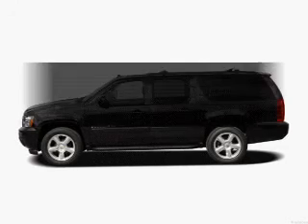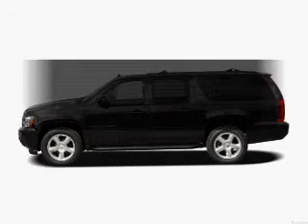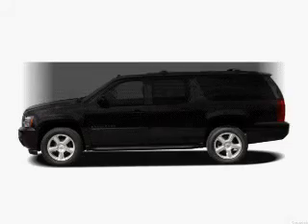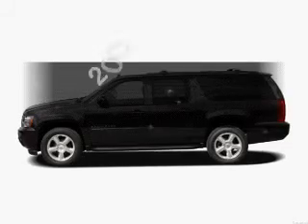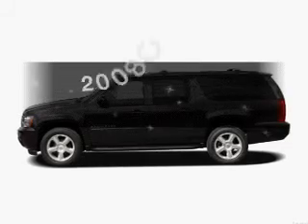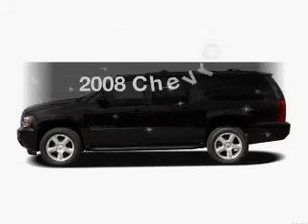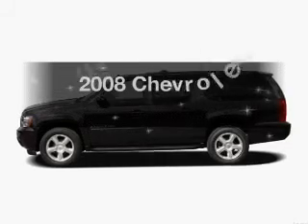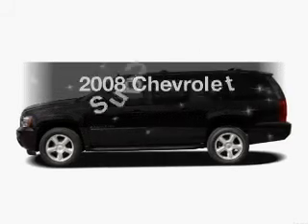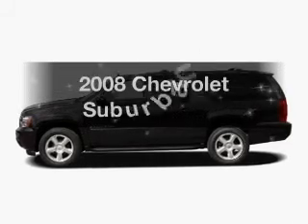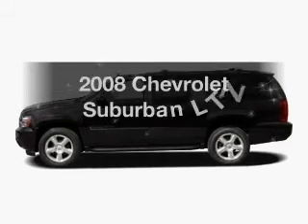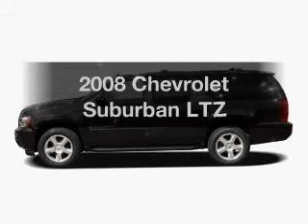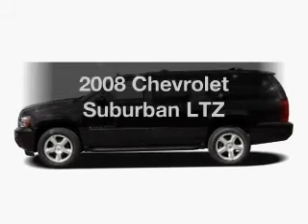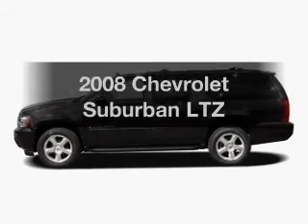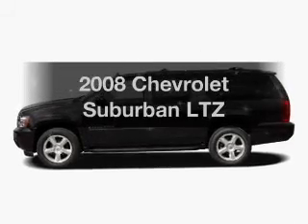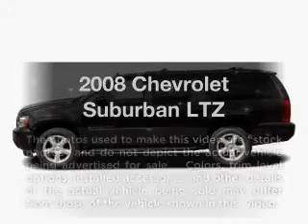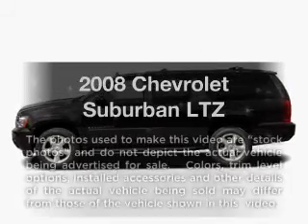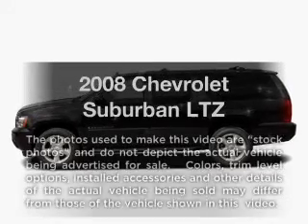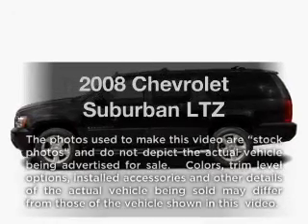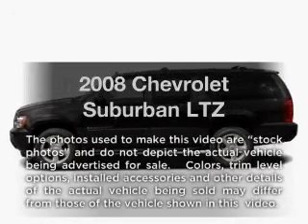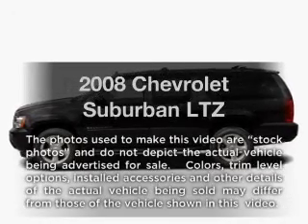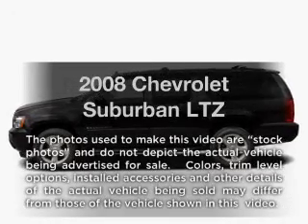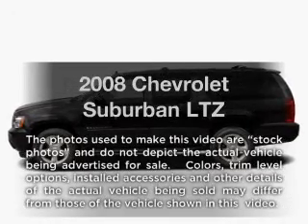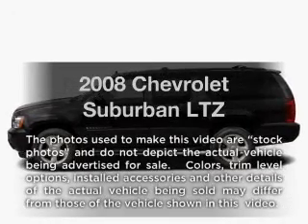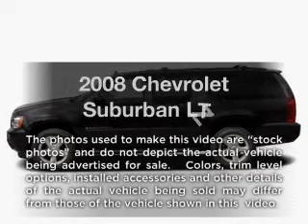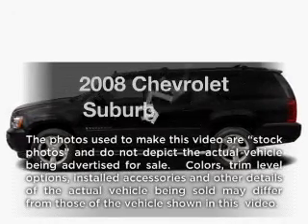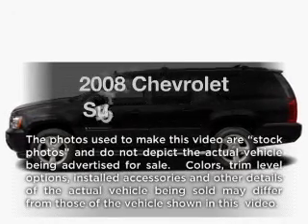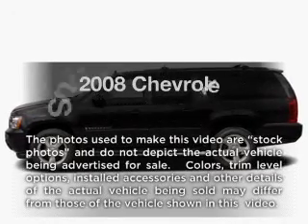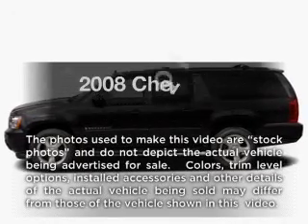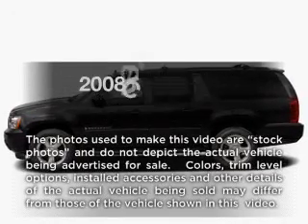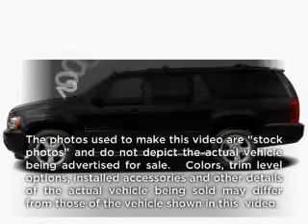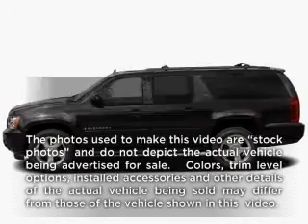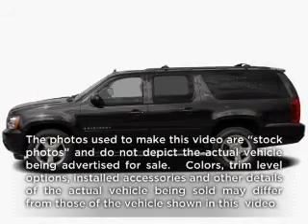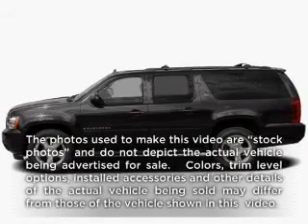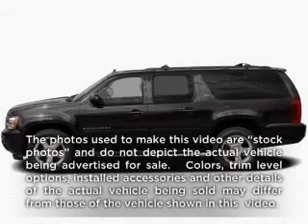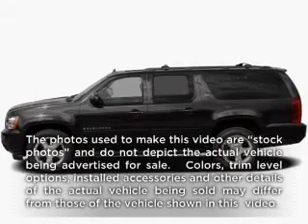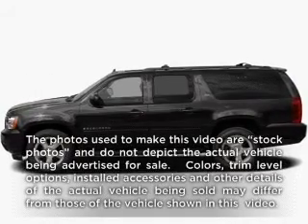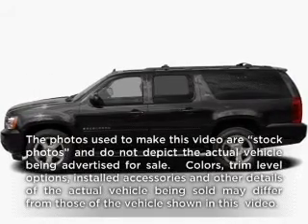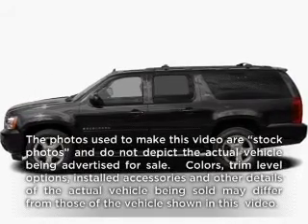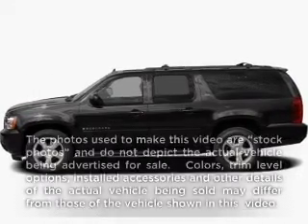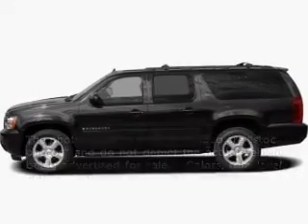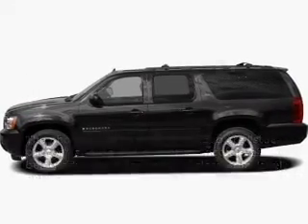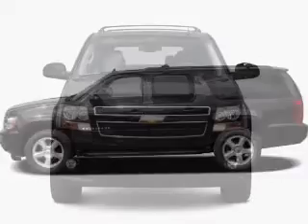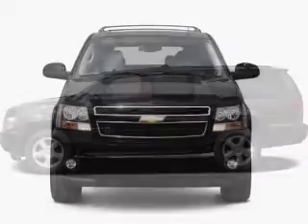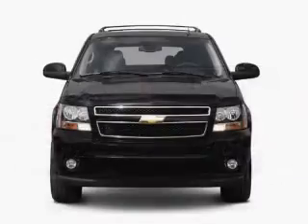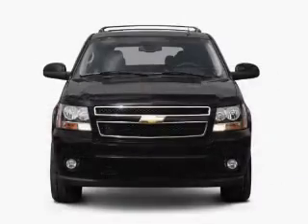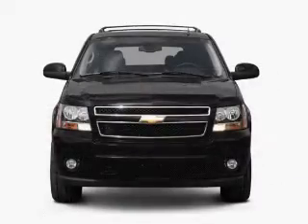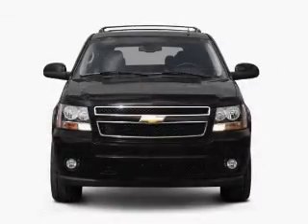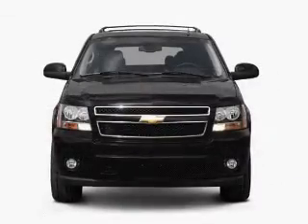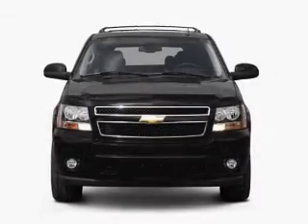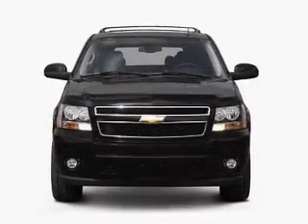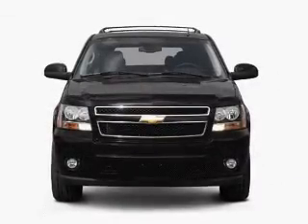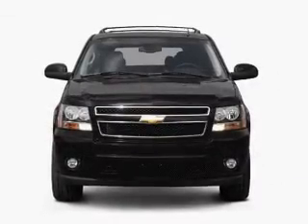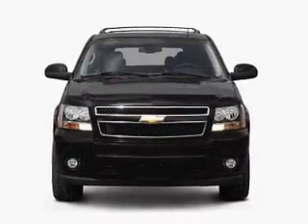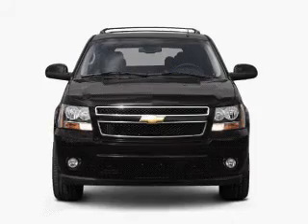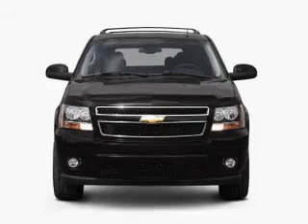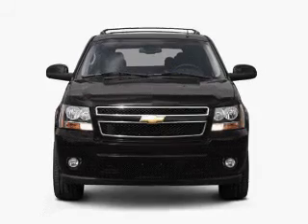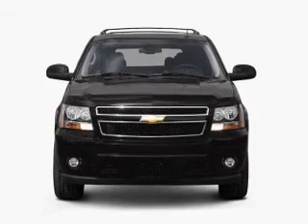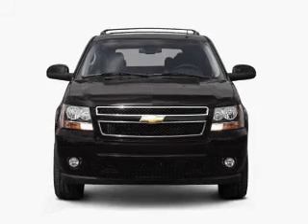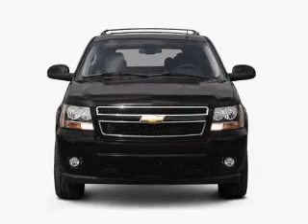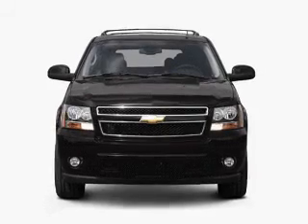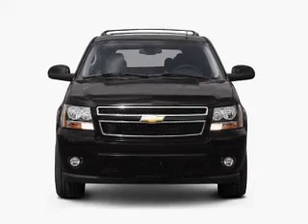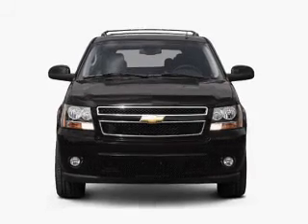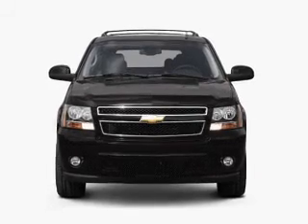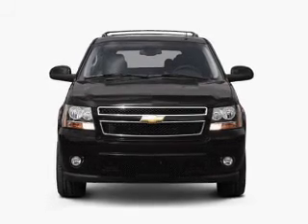Get noticed in this 2008 Chevrolet Suburban. If you're looking for a first-rate auto, this one could be yours today.